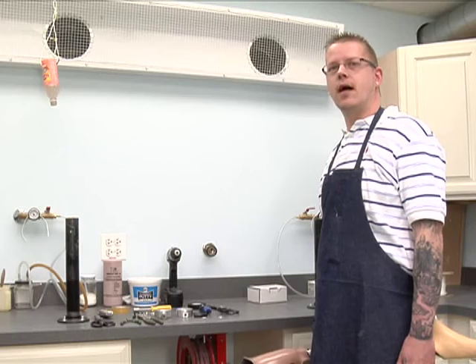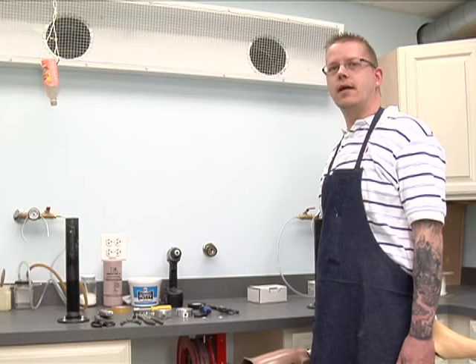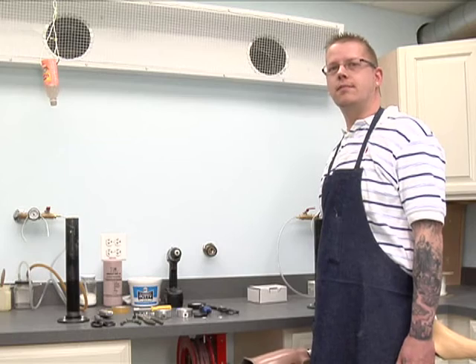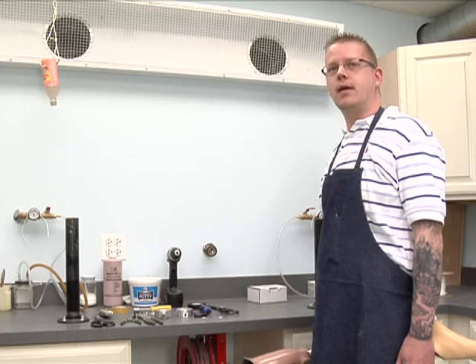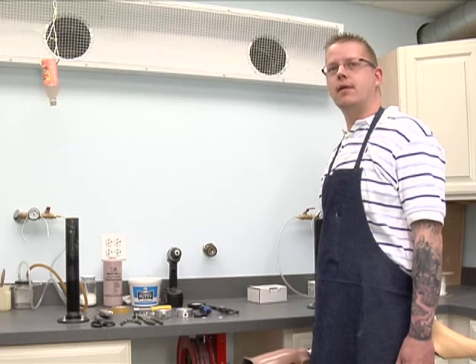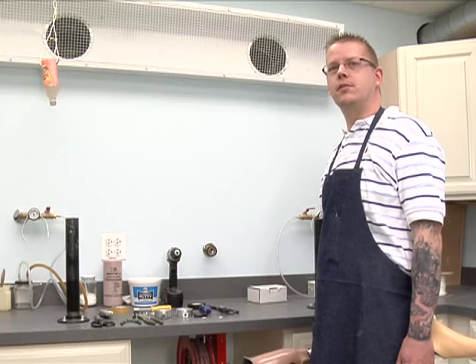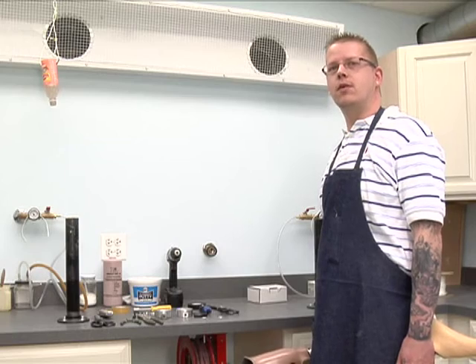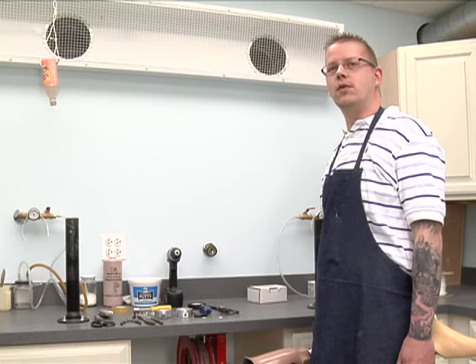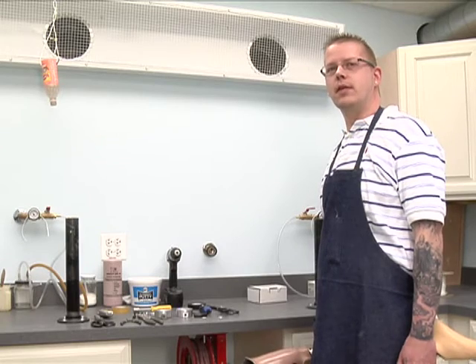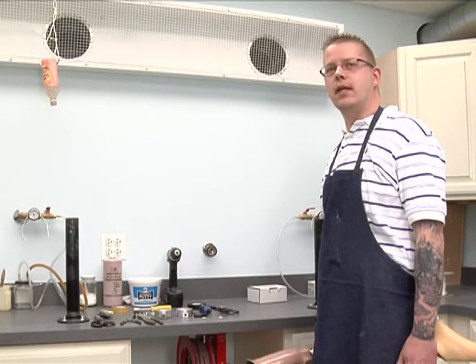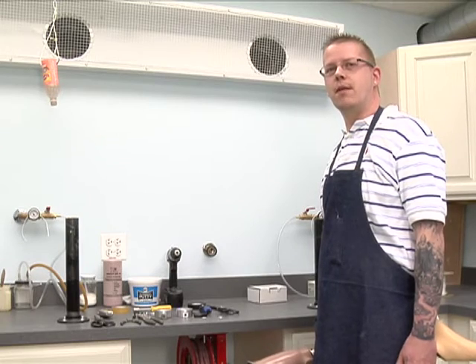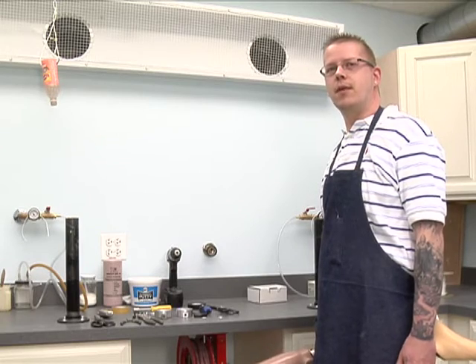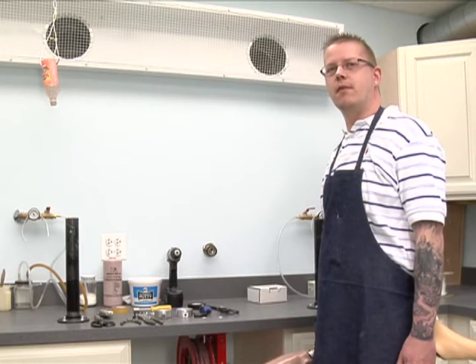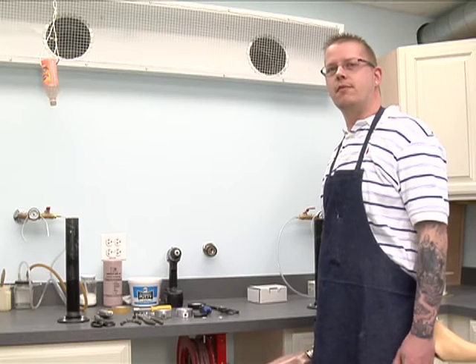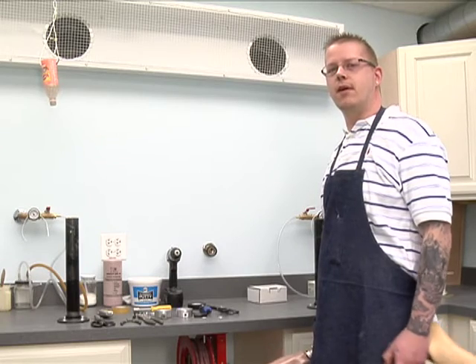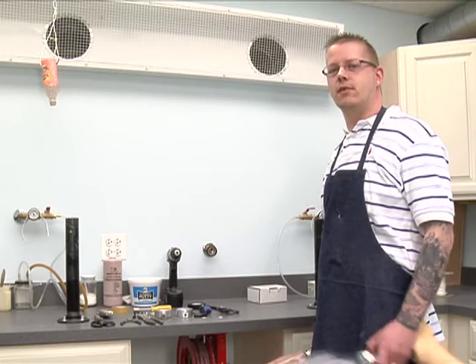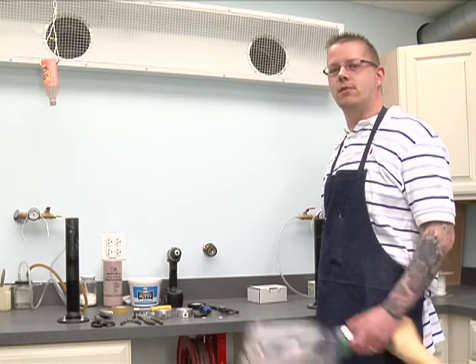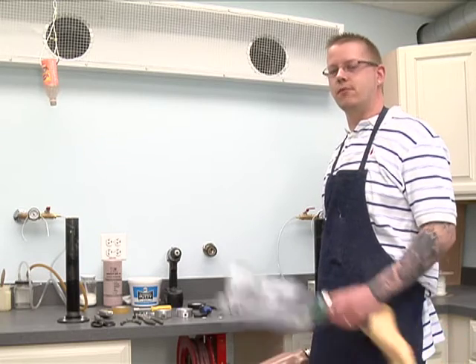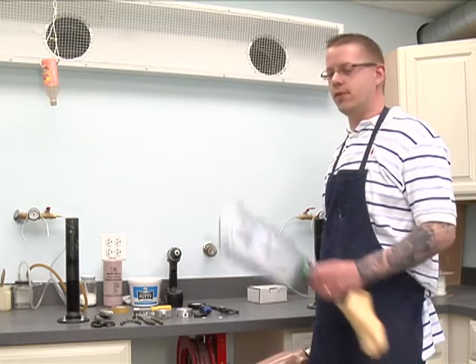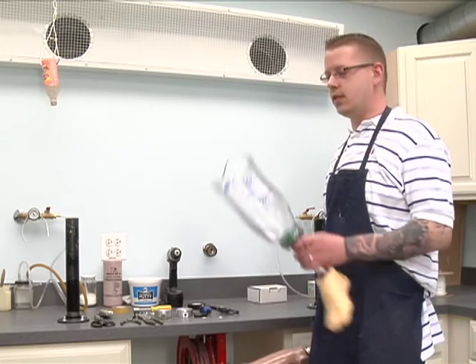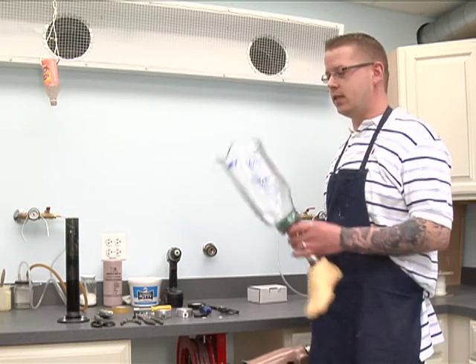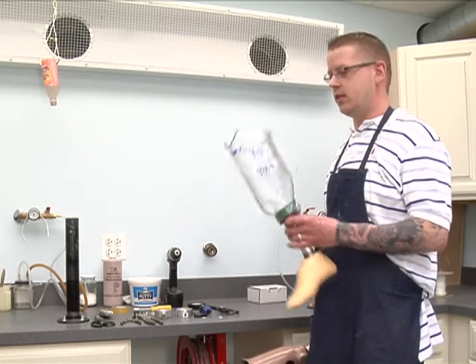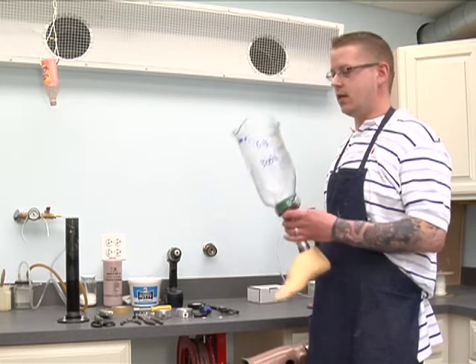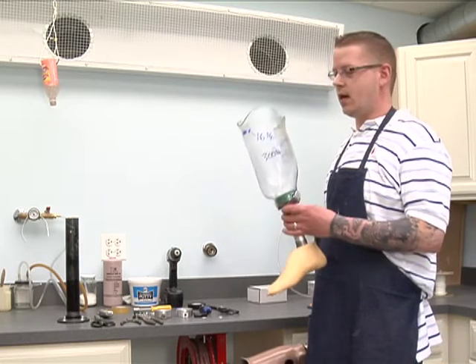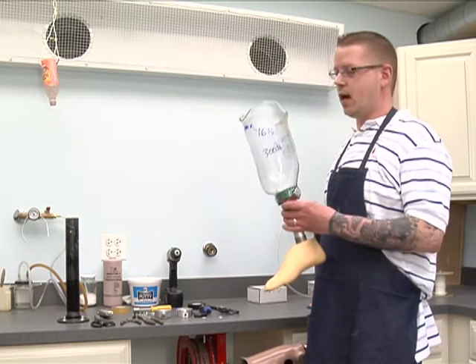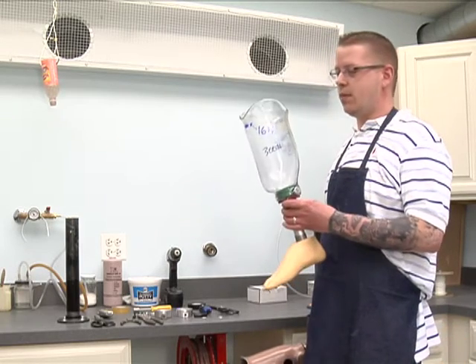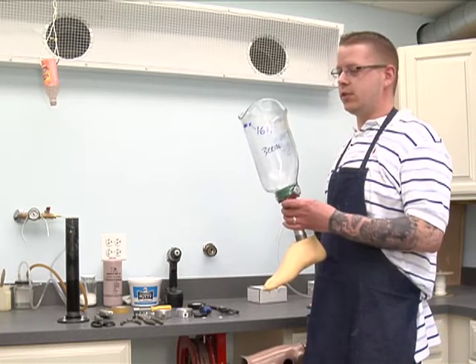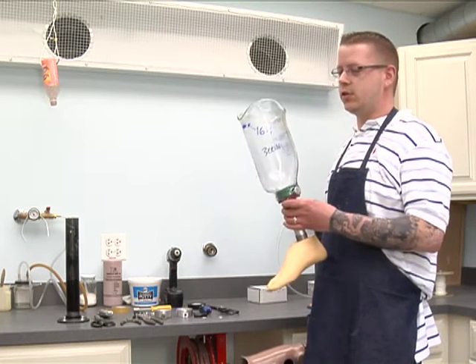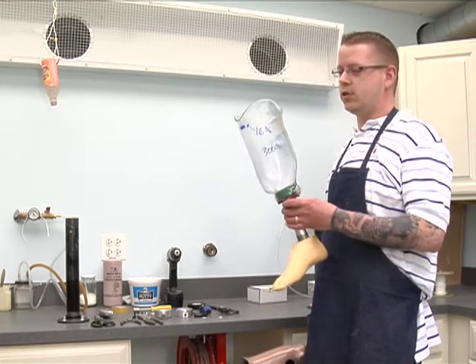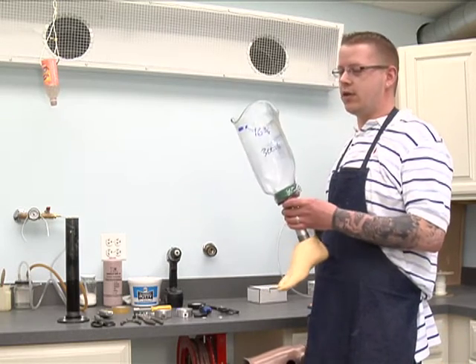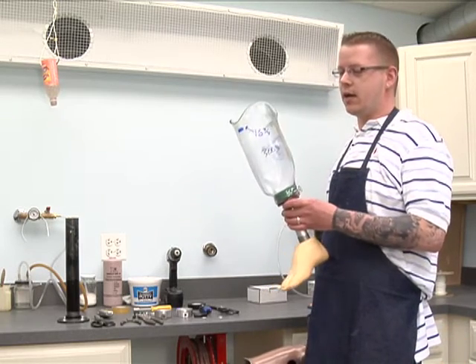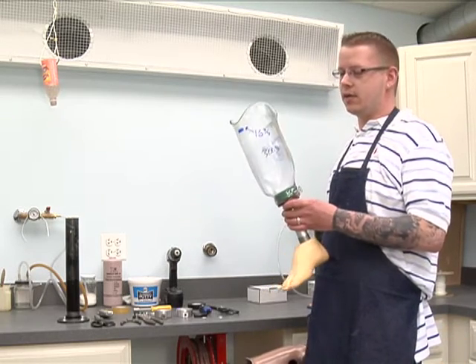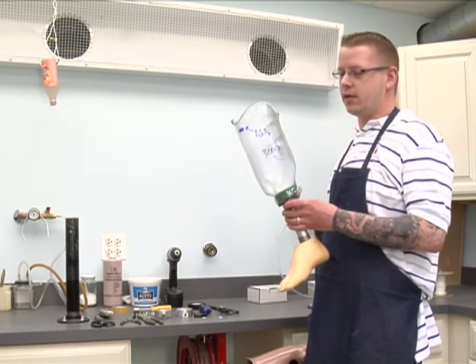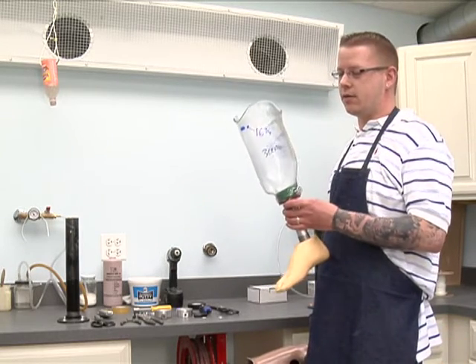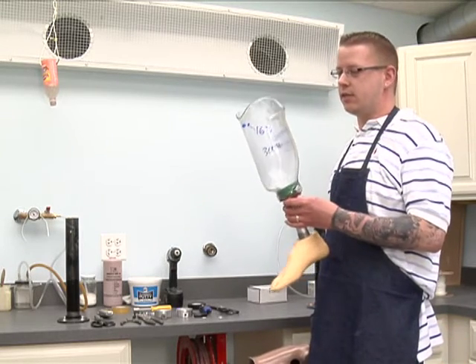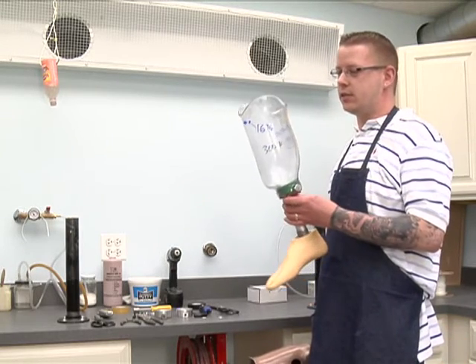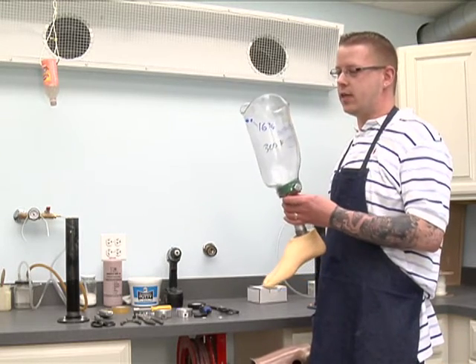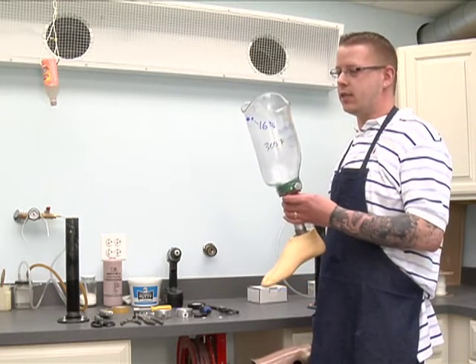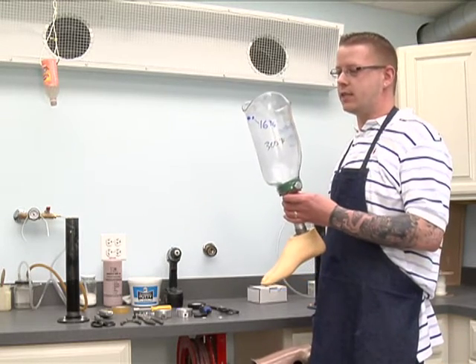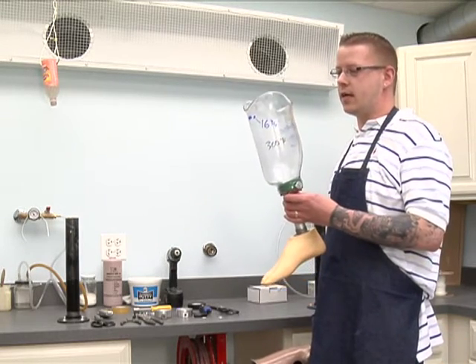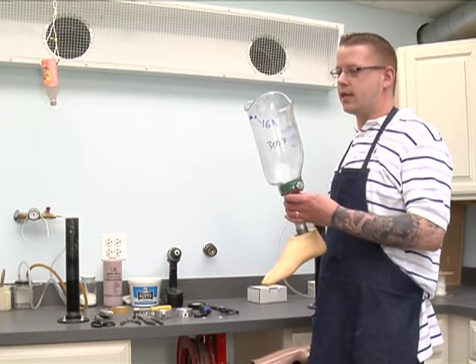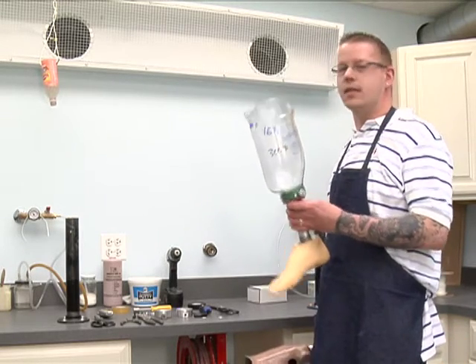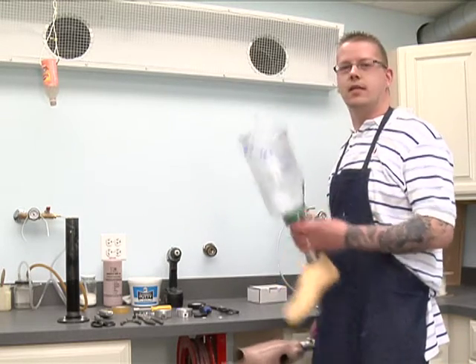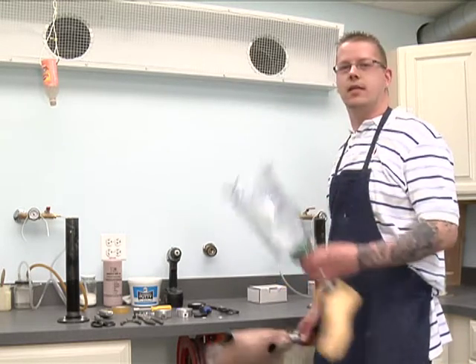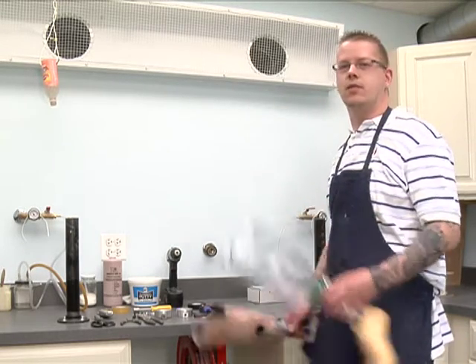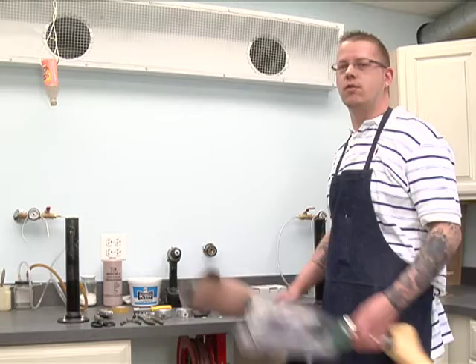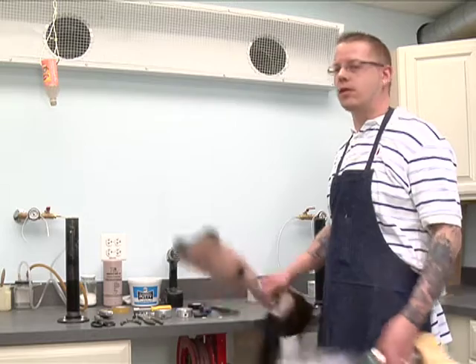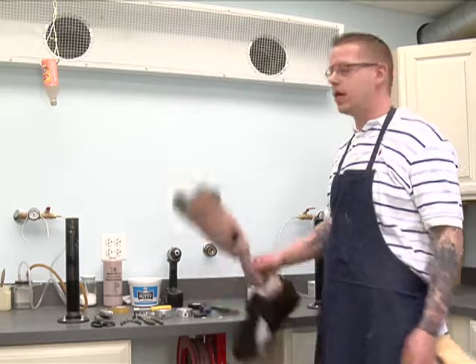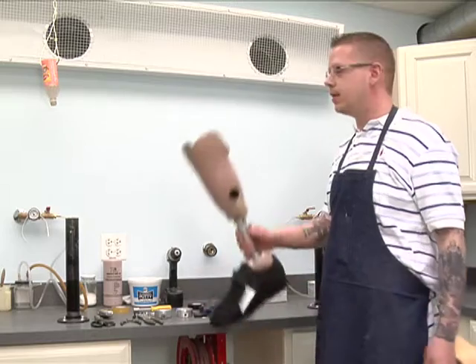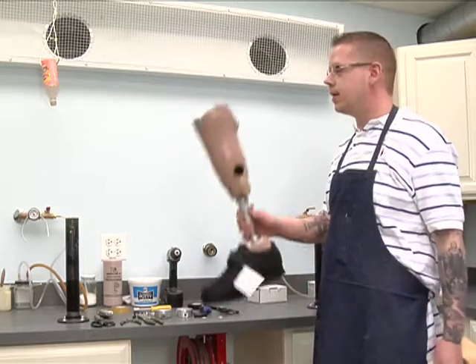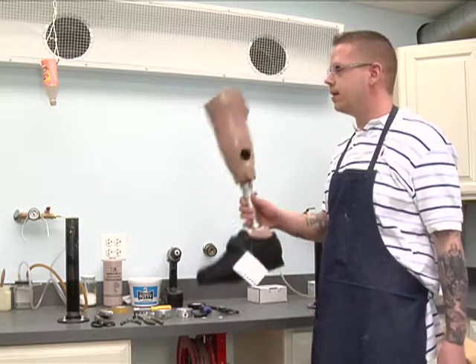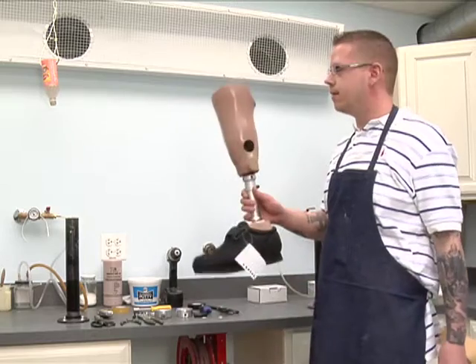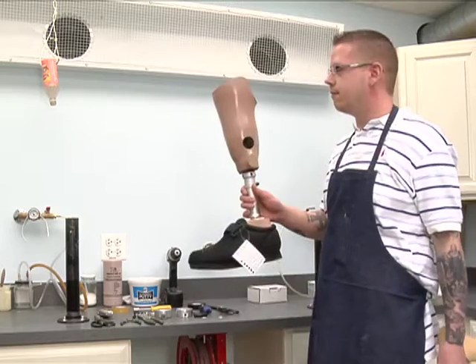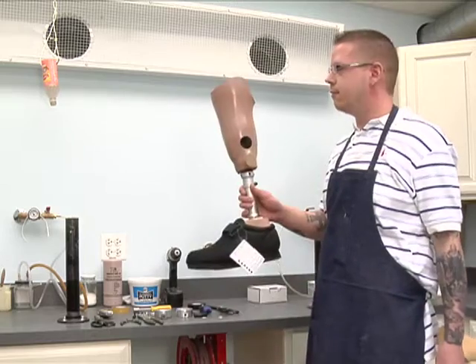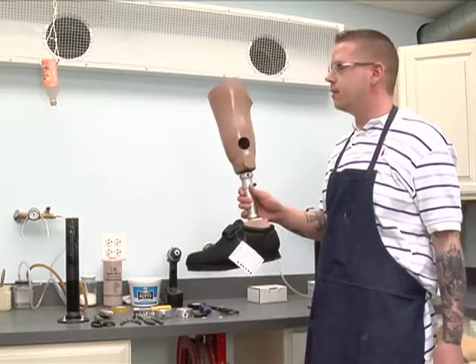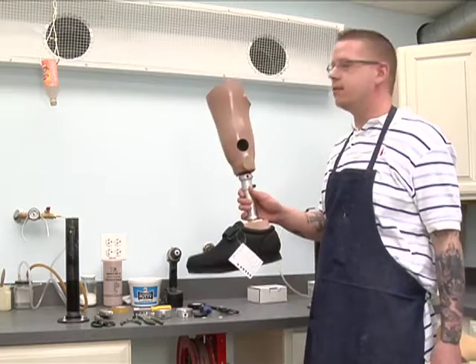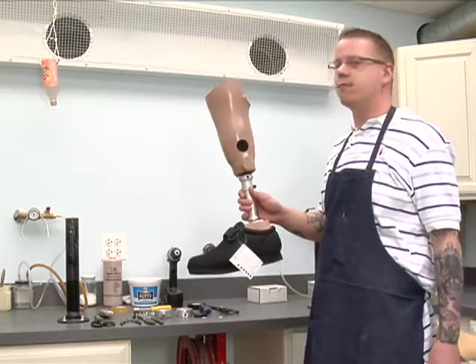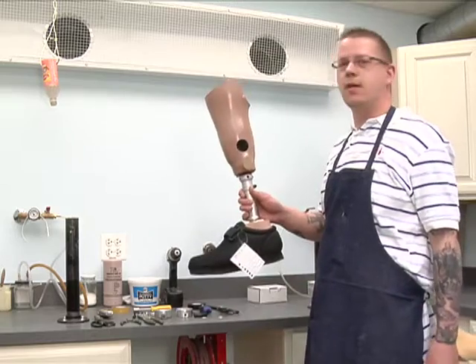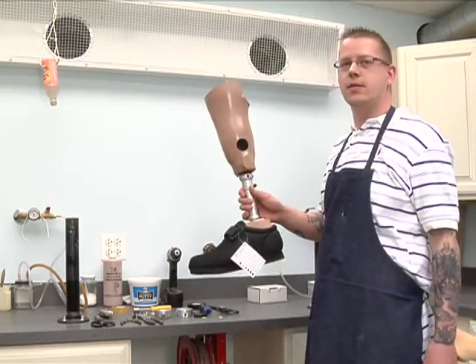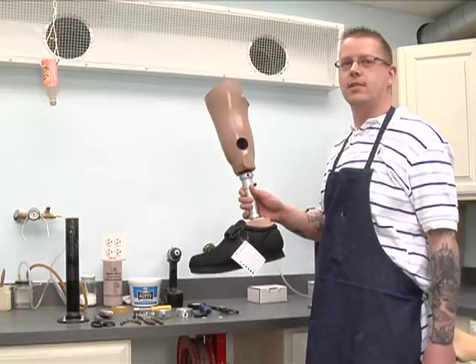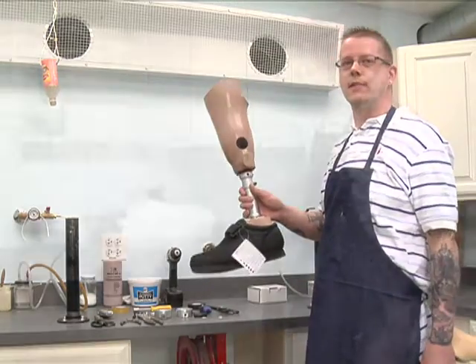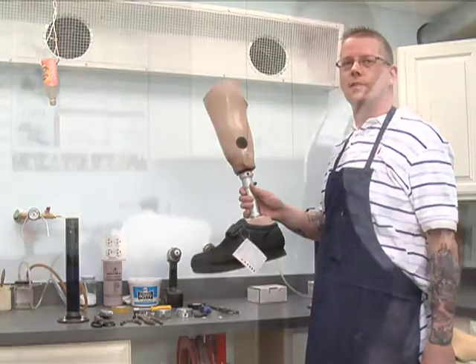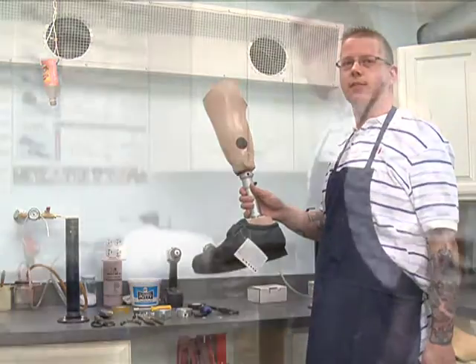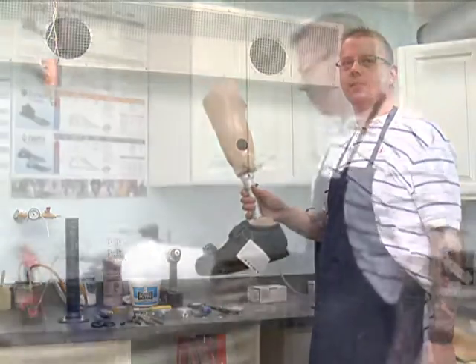Hi, my name is Tony and on behalf of Expert Village, I'll be showing you how to turn this check socket into a laminated definitive prosthesis.